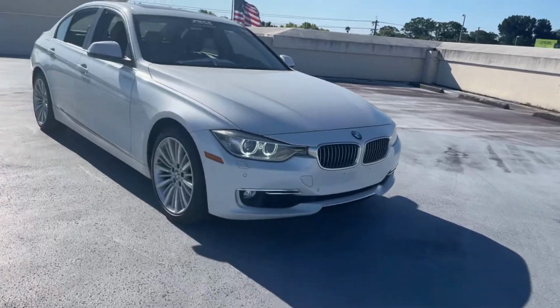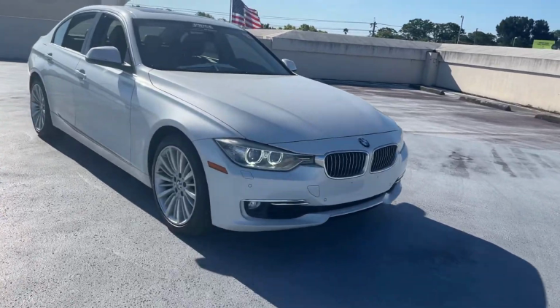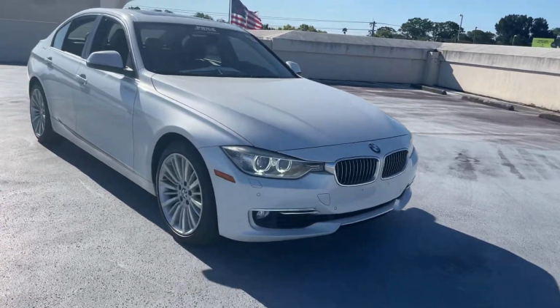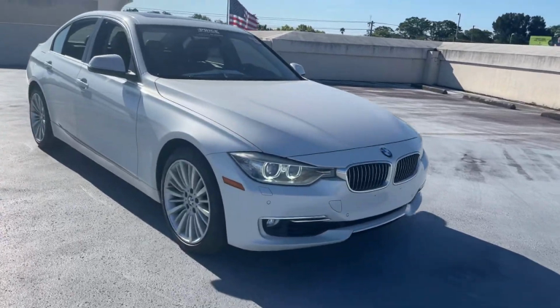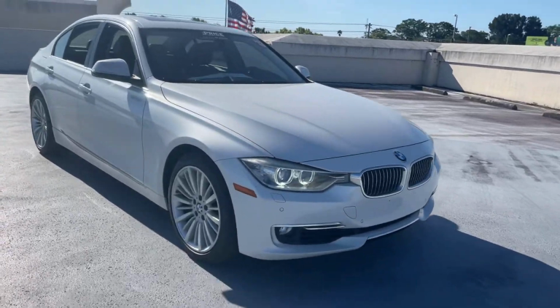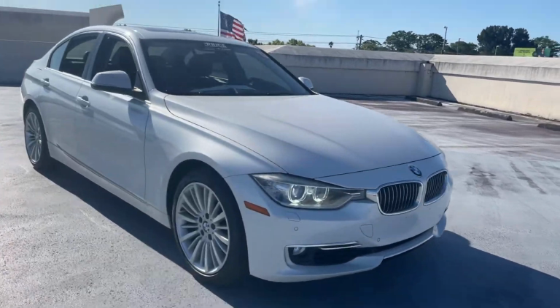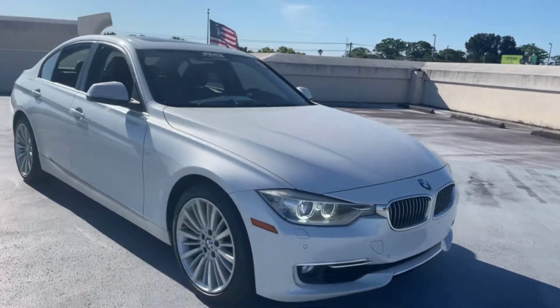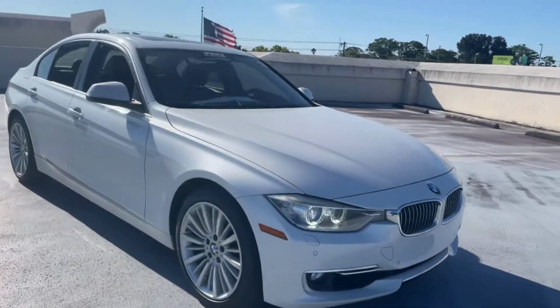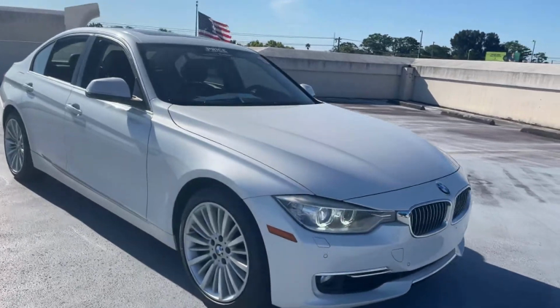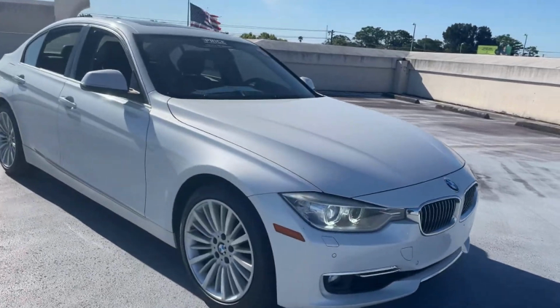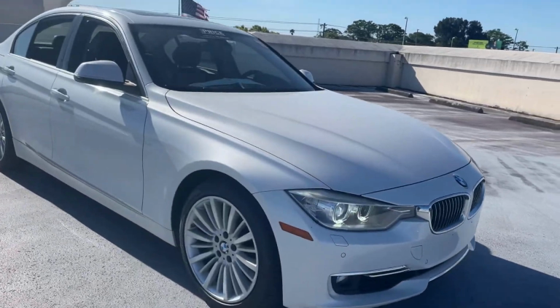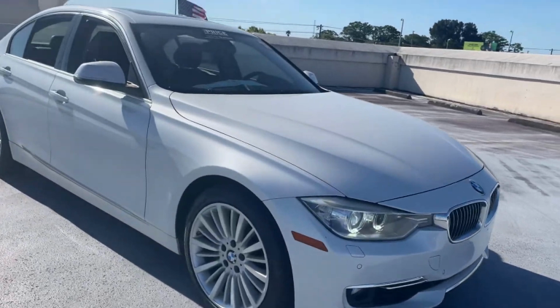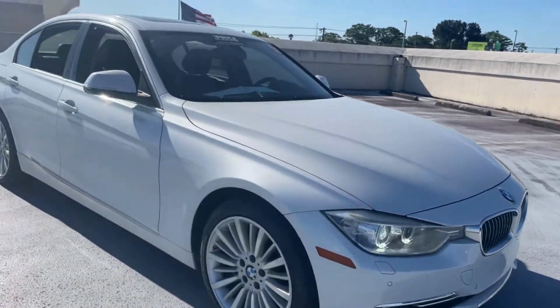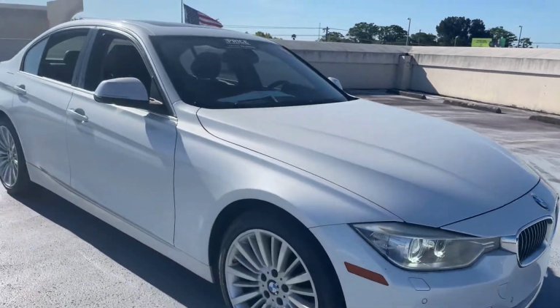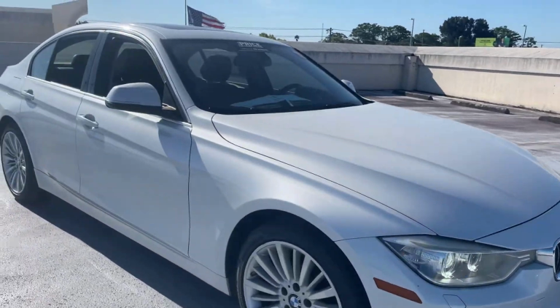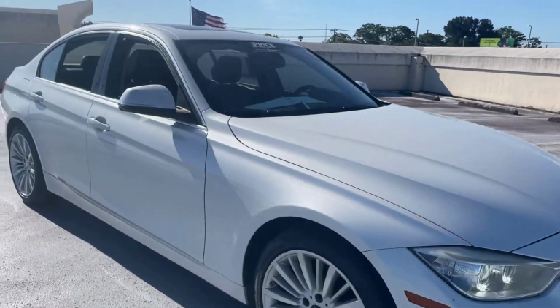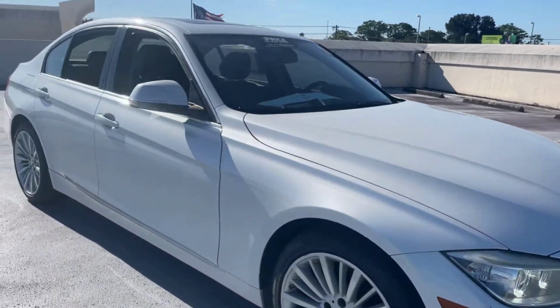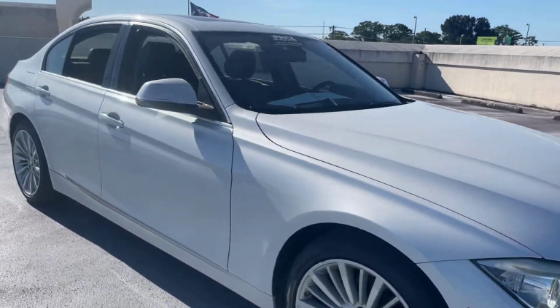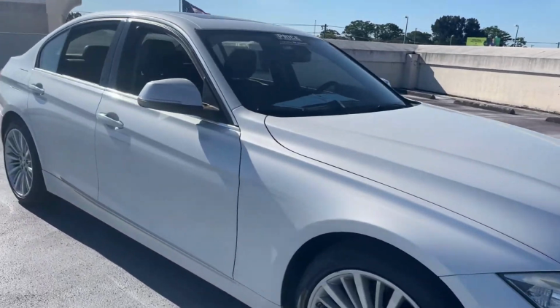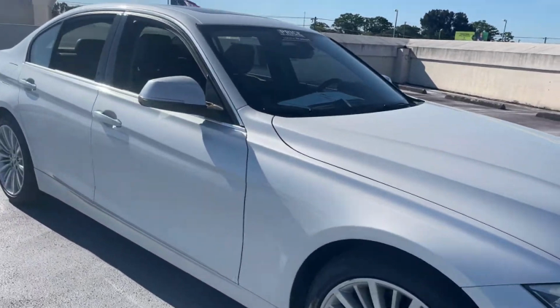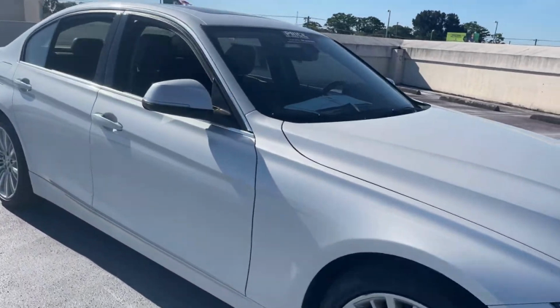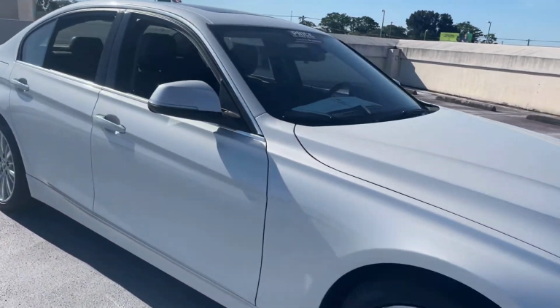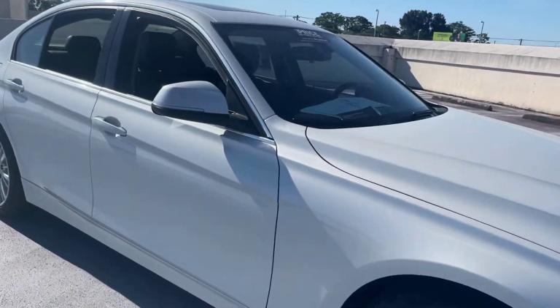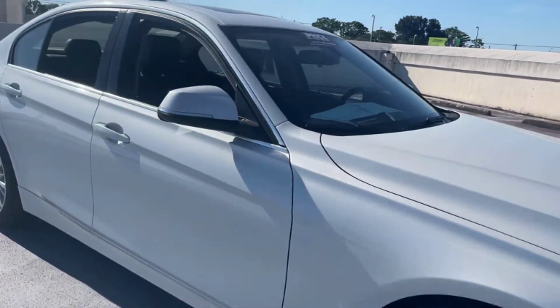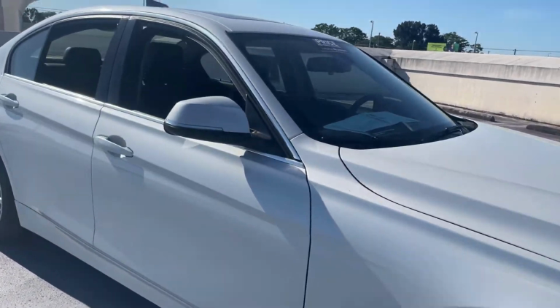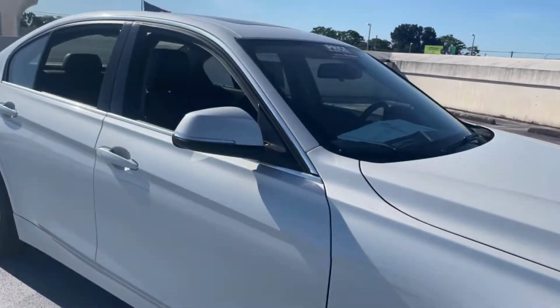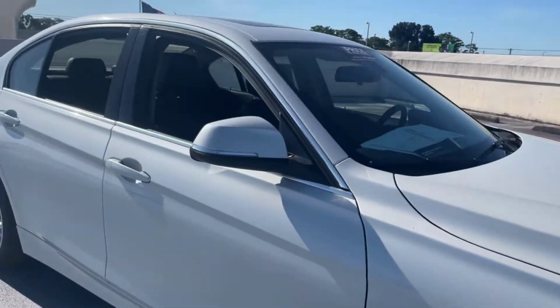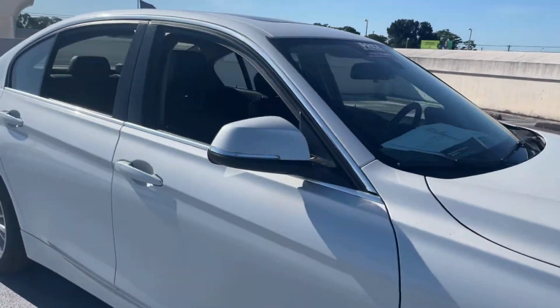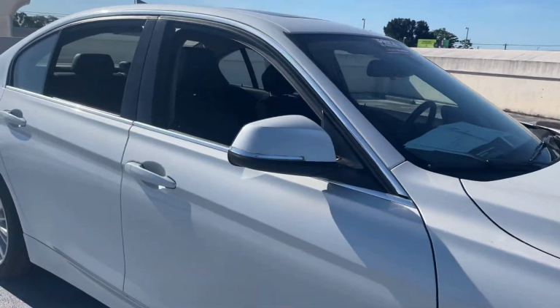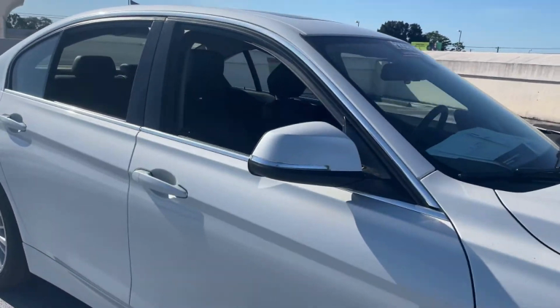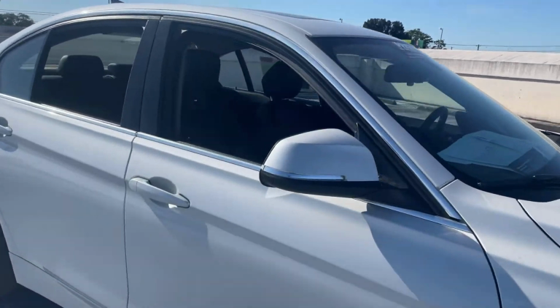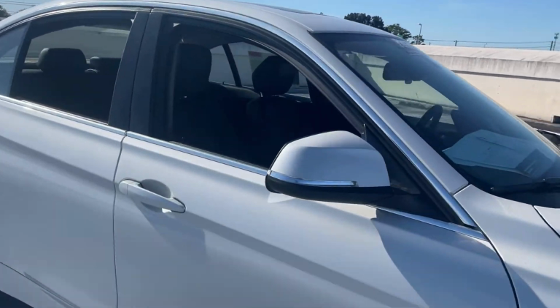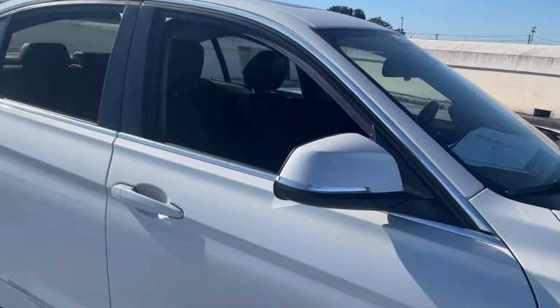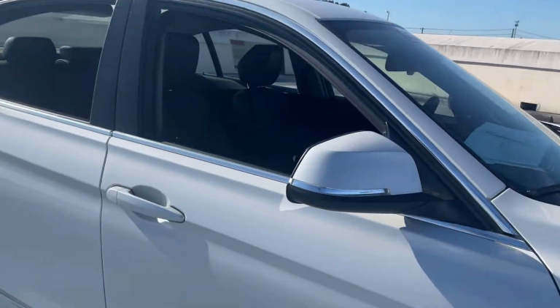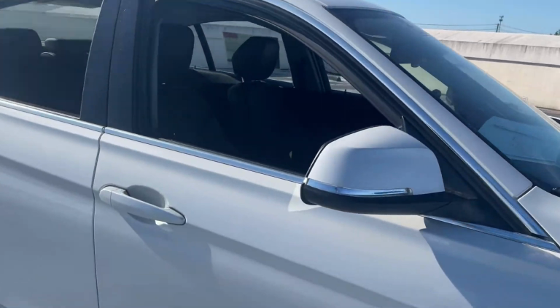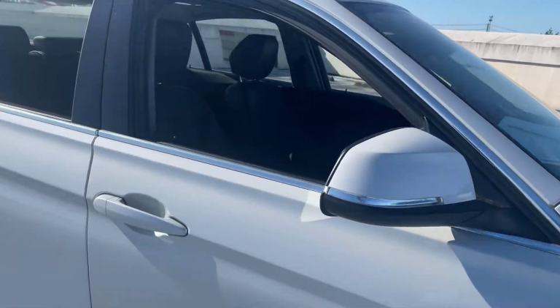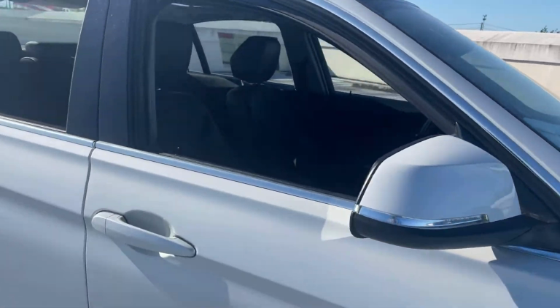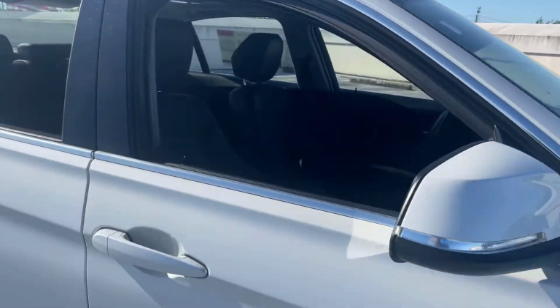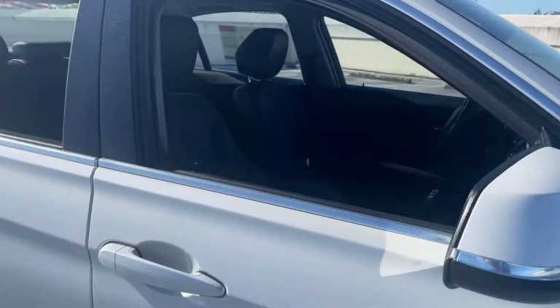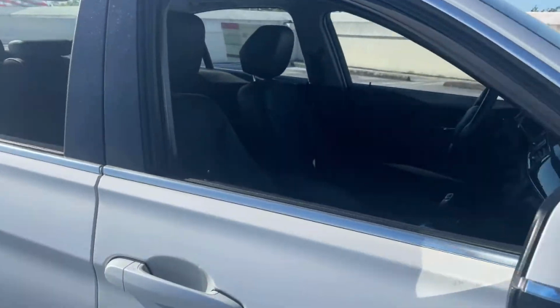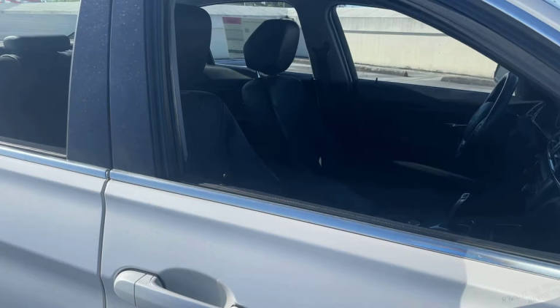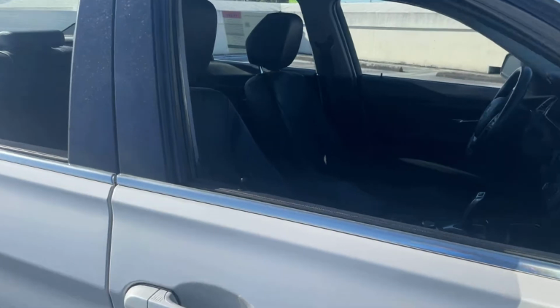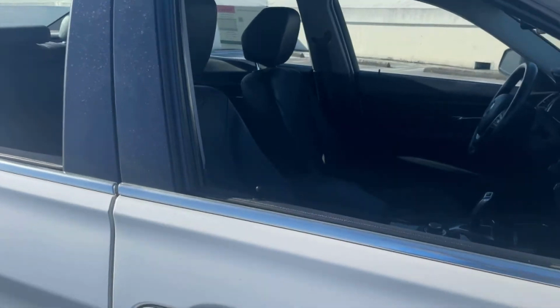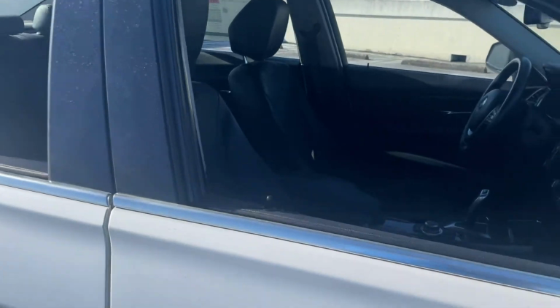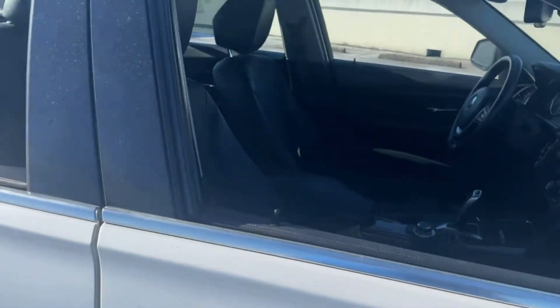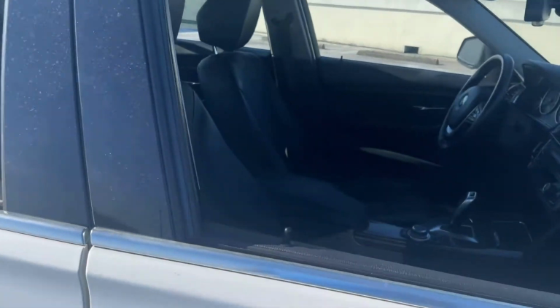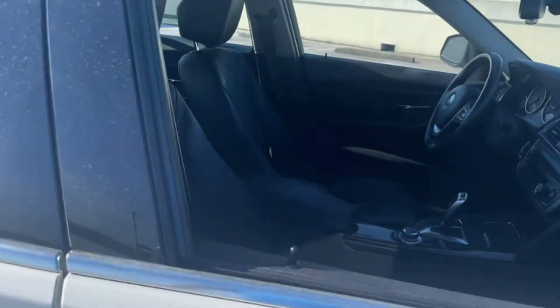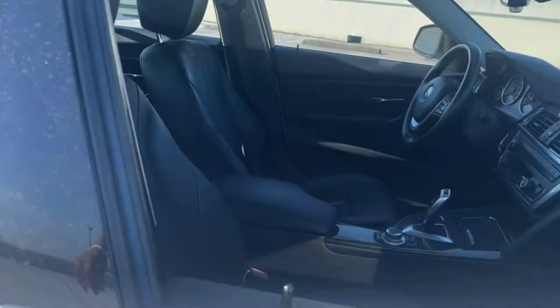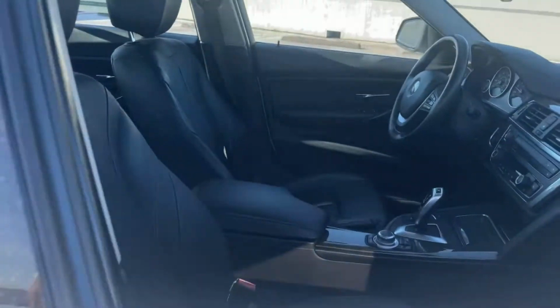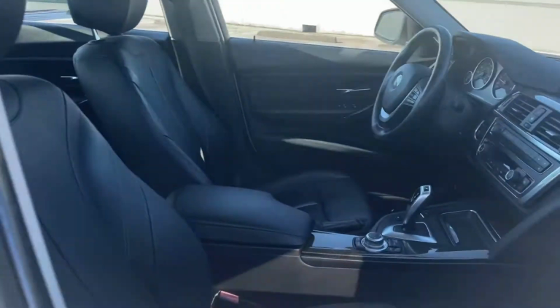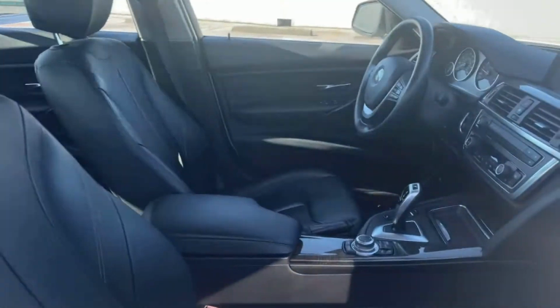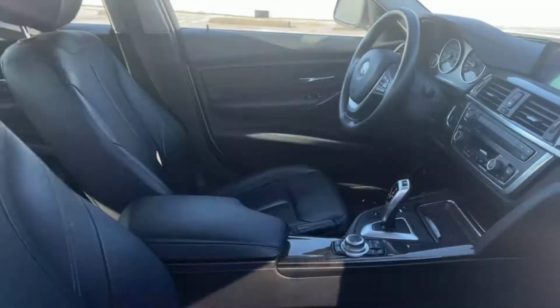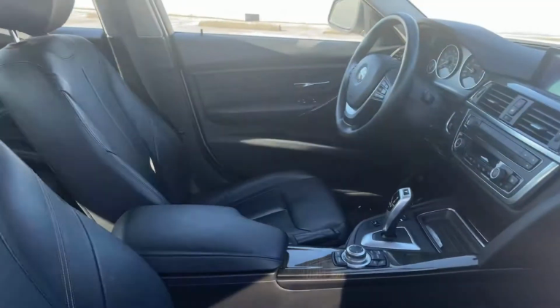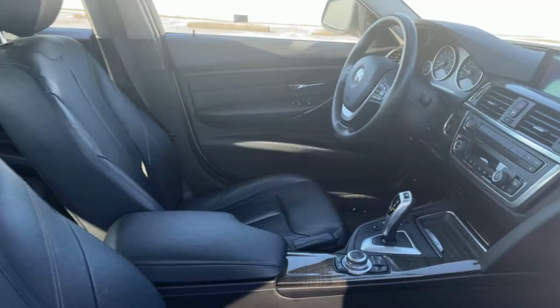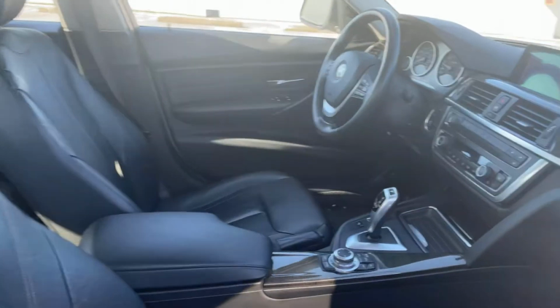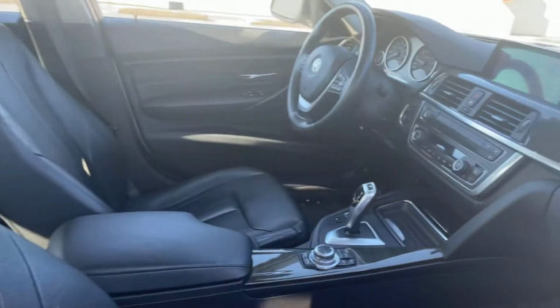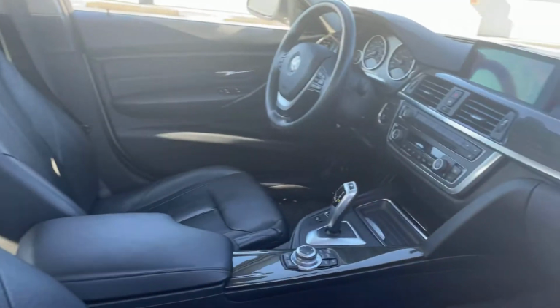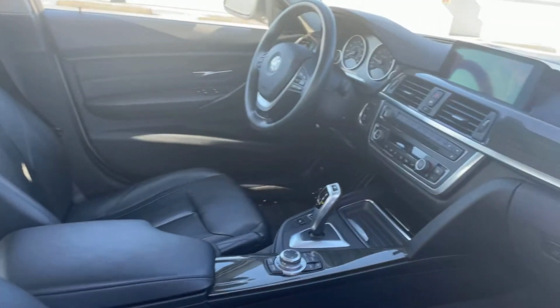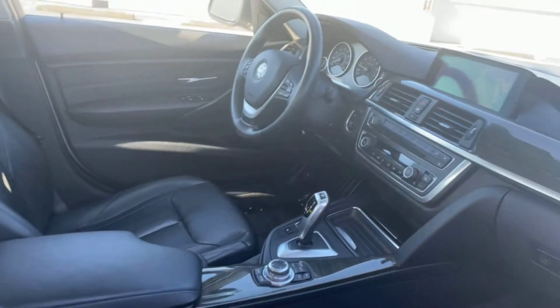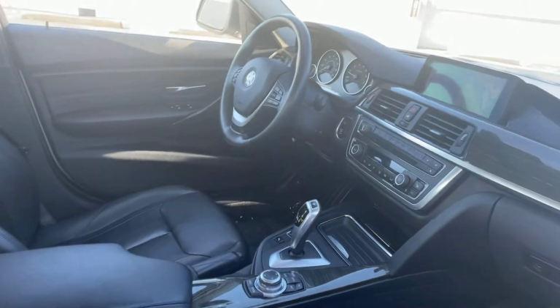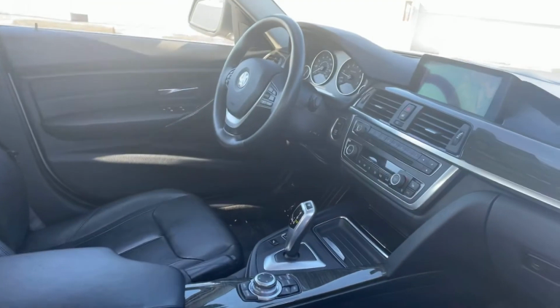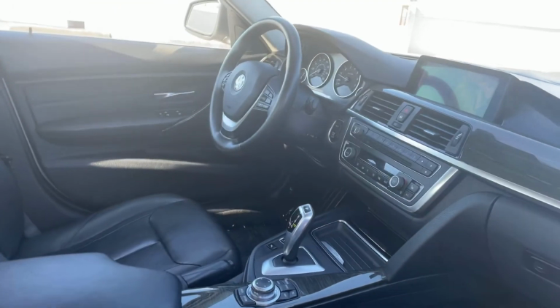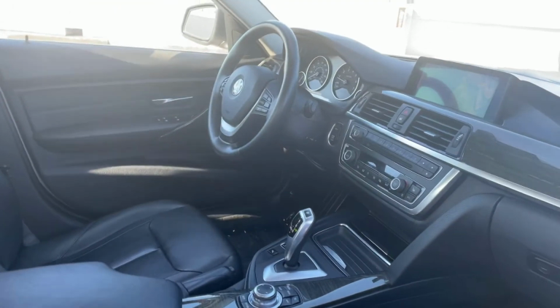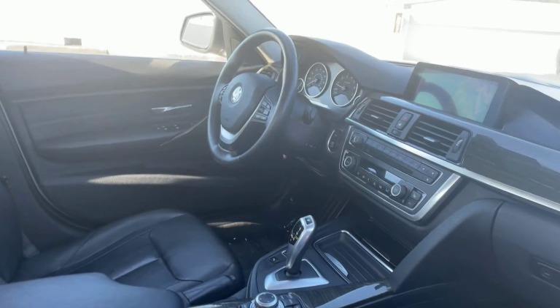This is a 2013 BMW 335i, pearl white over black leather interior.